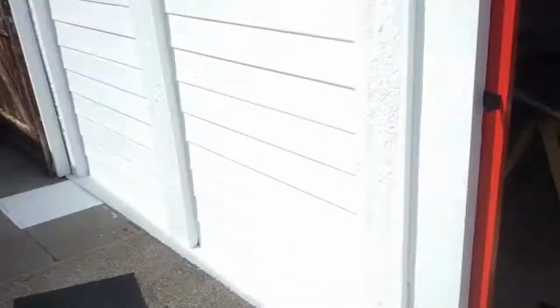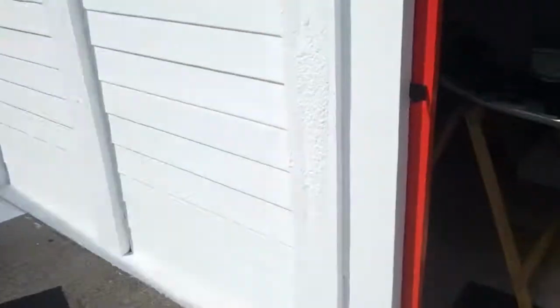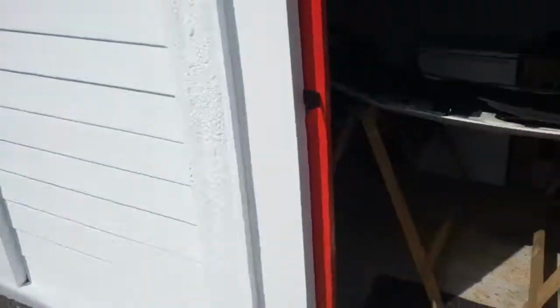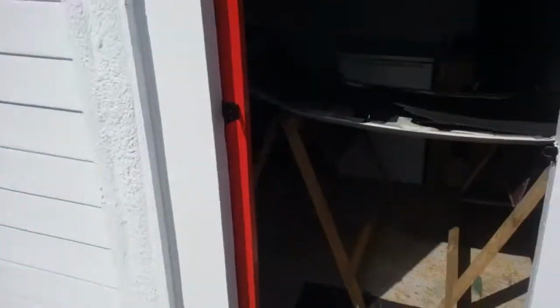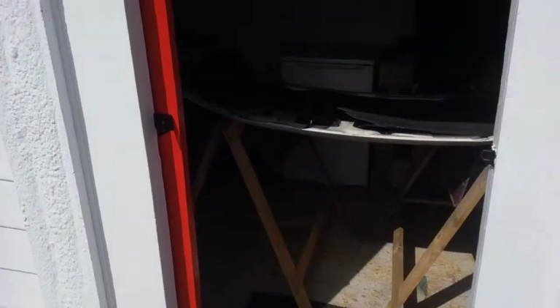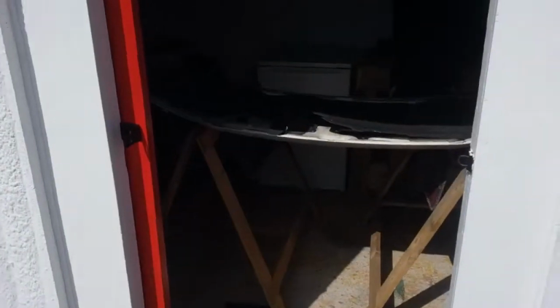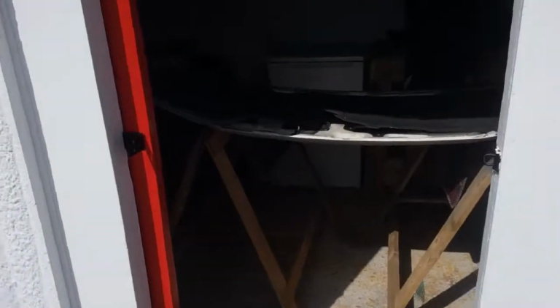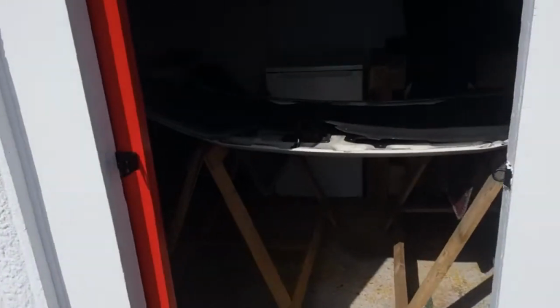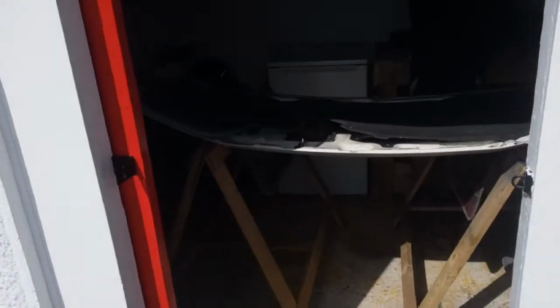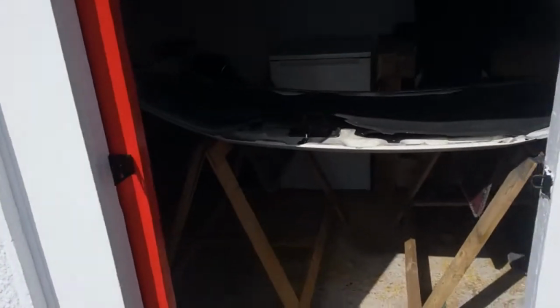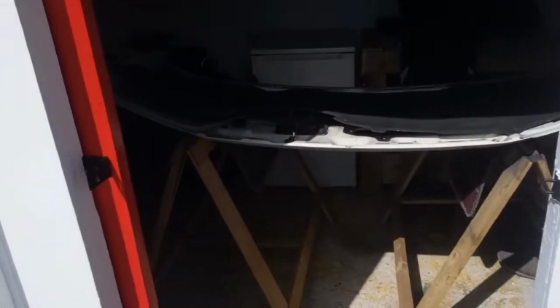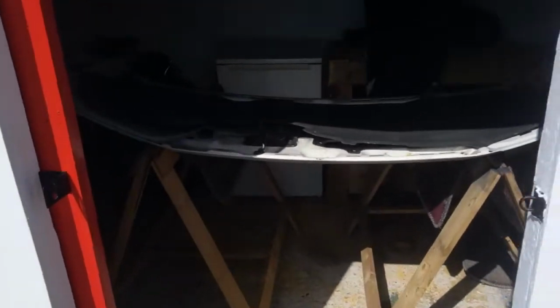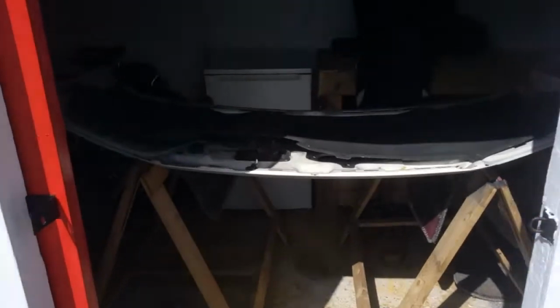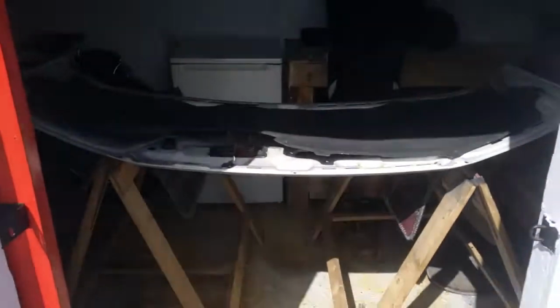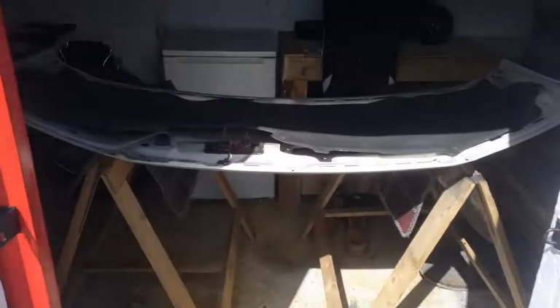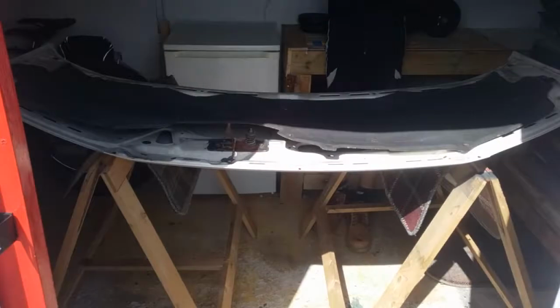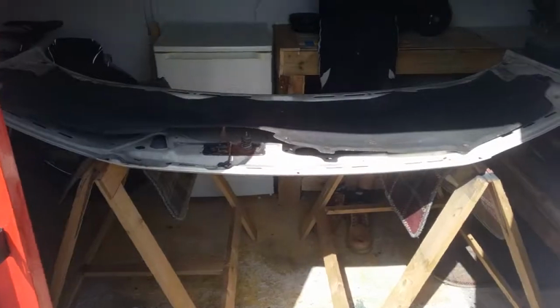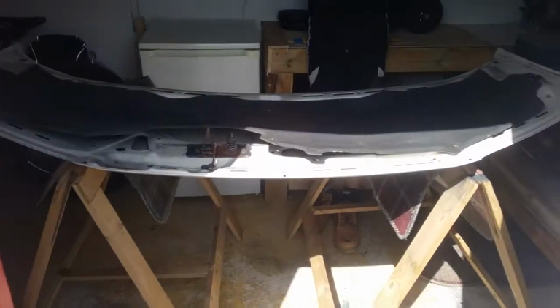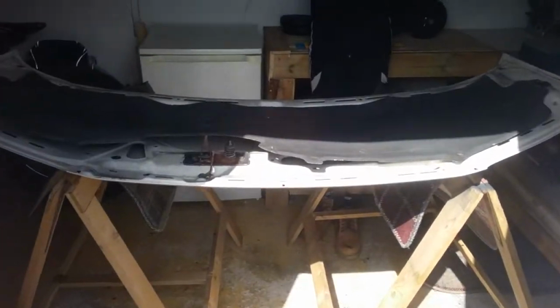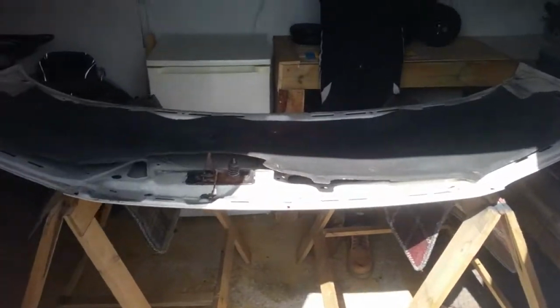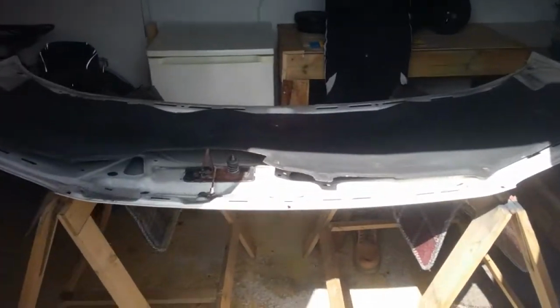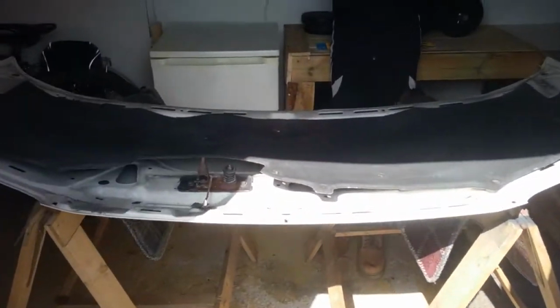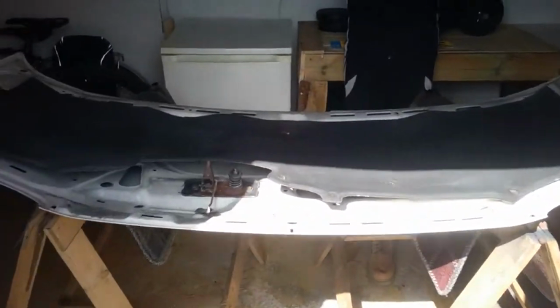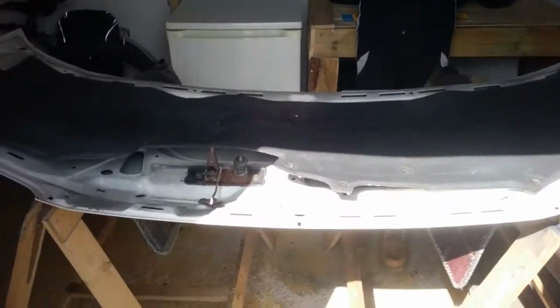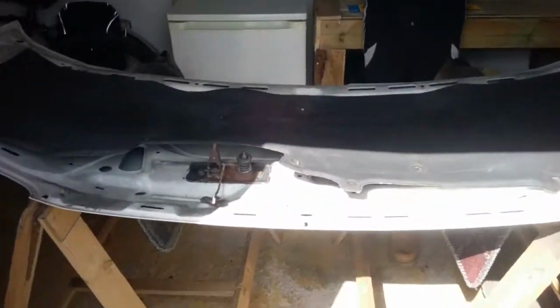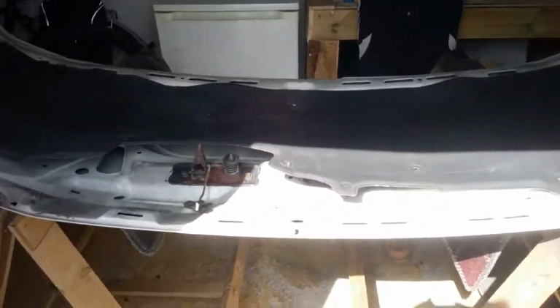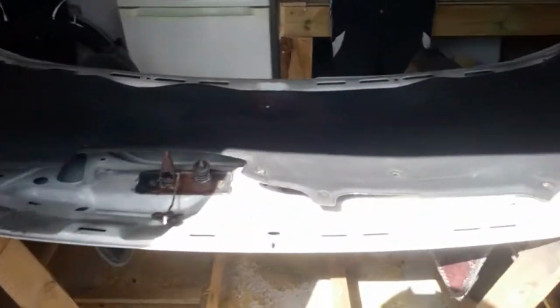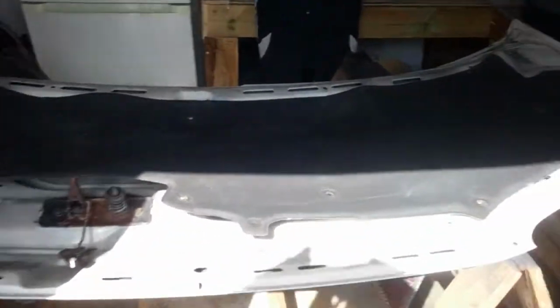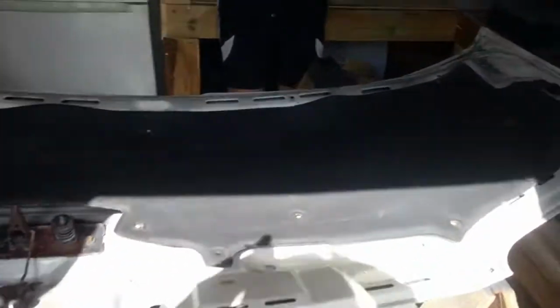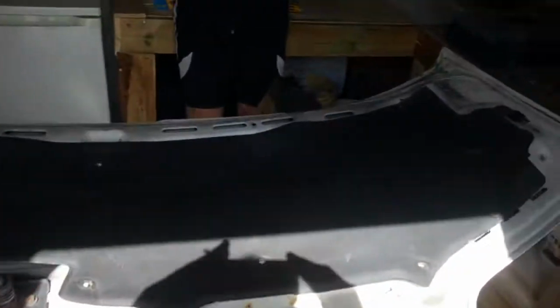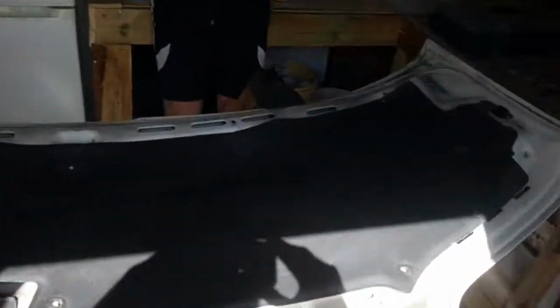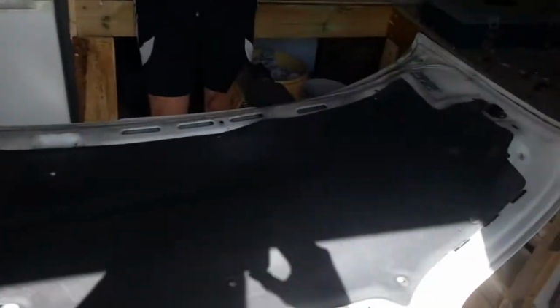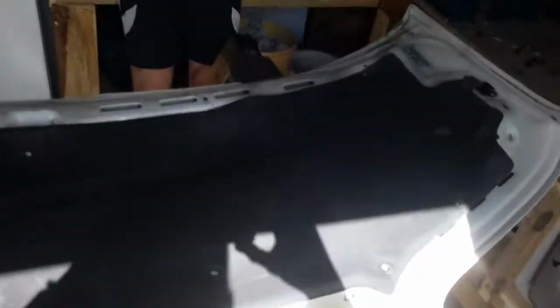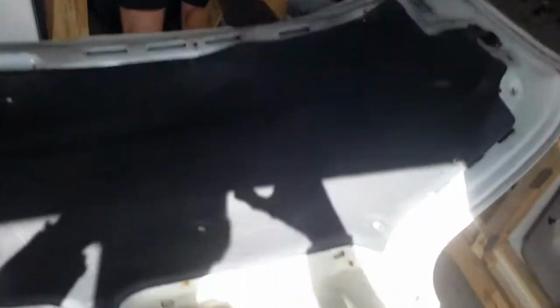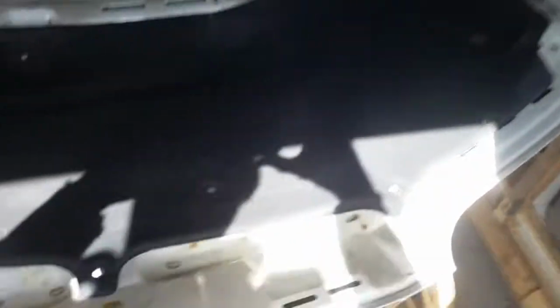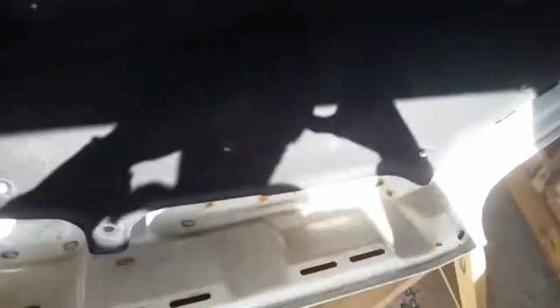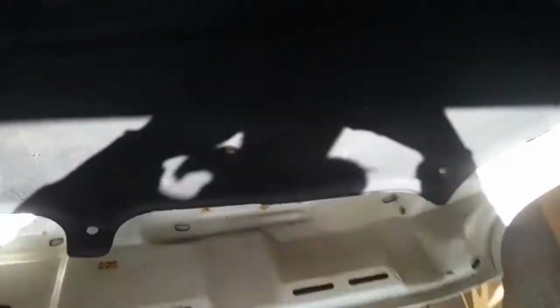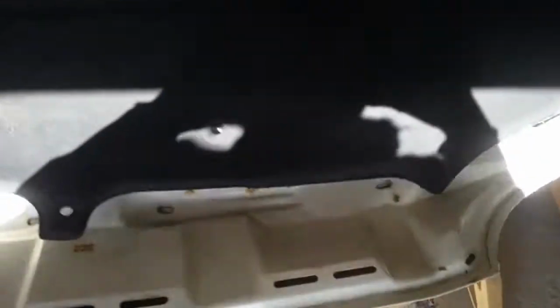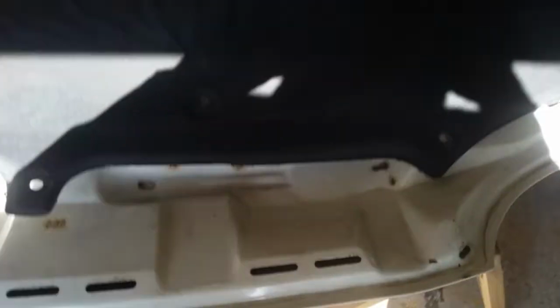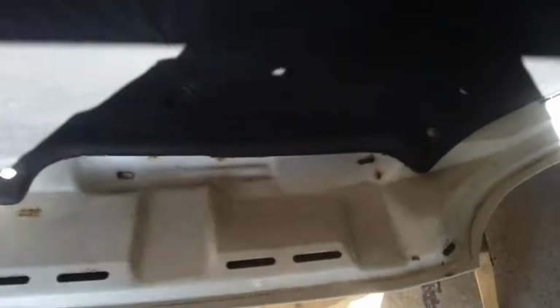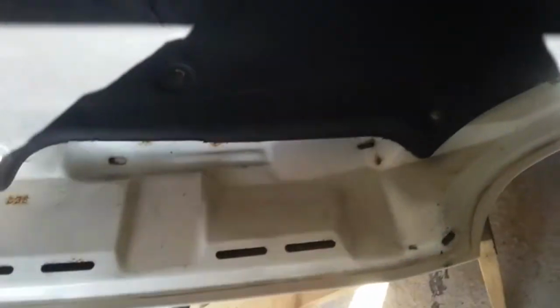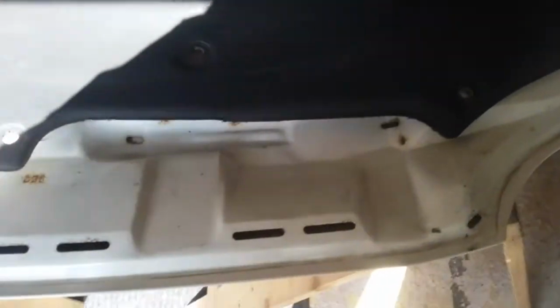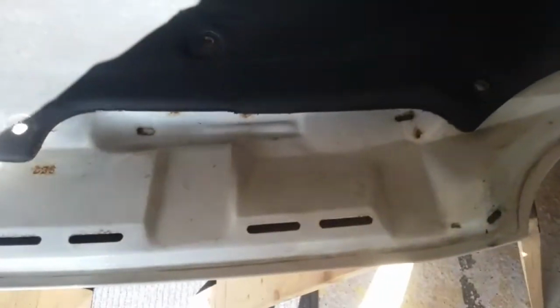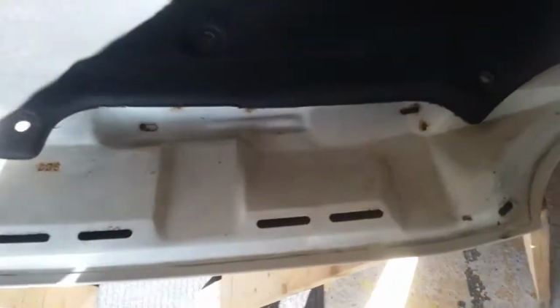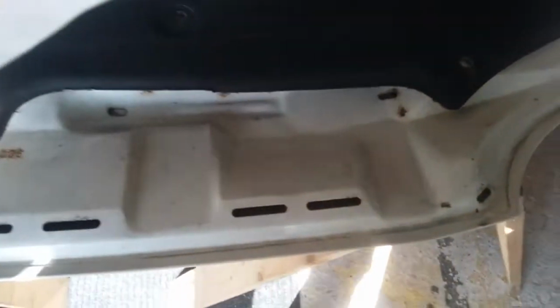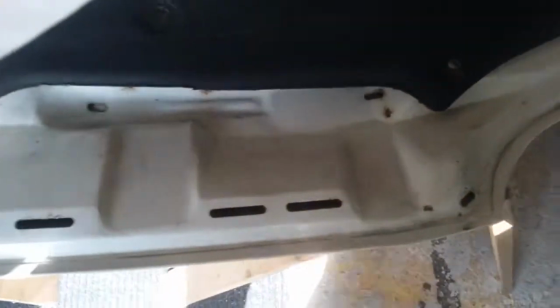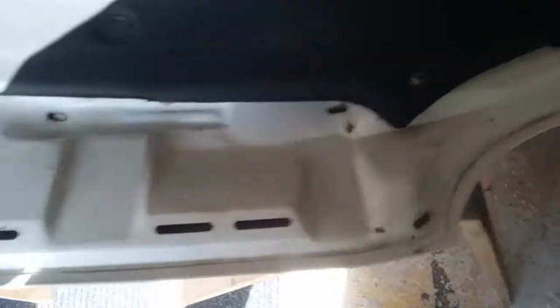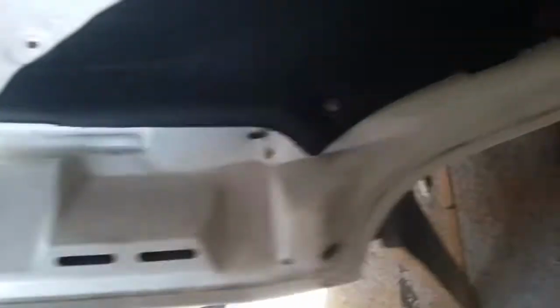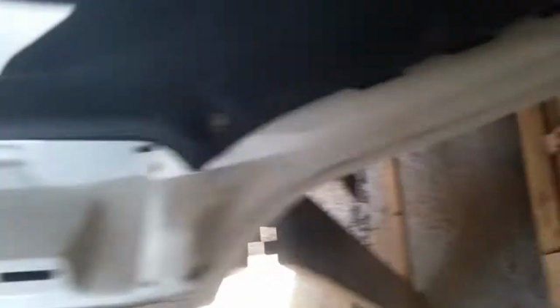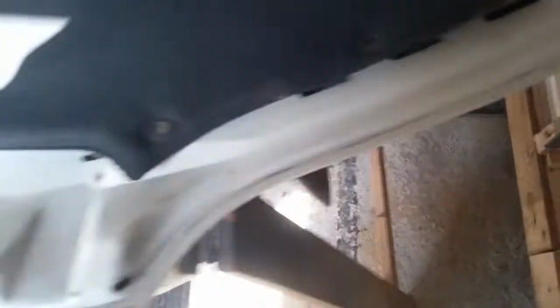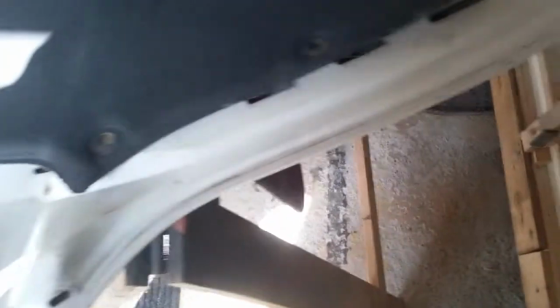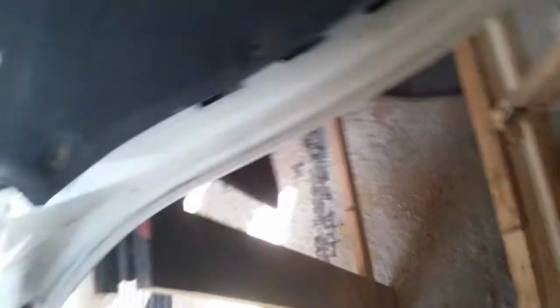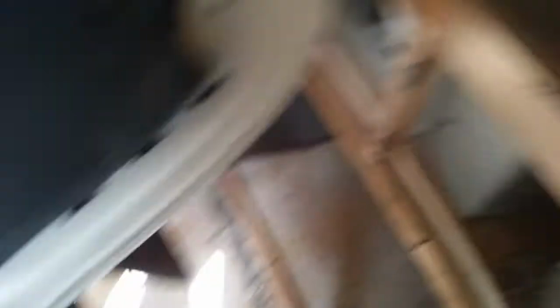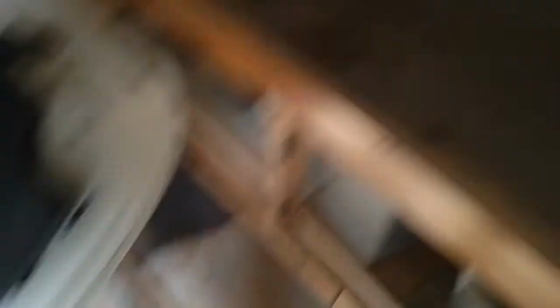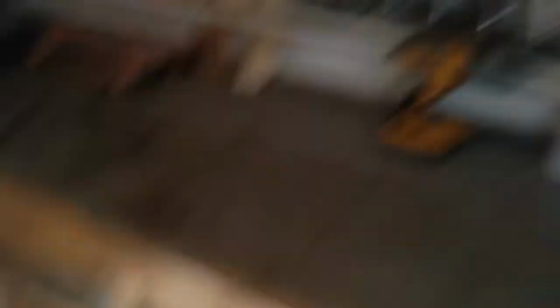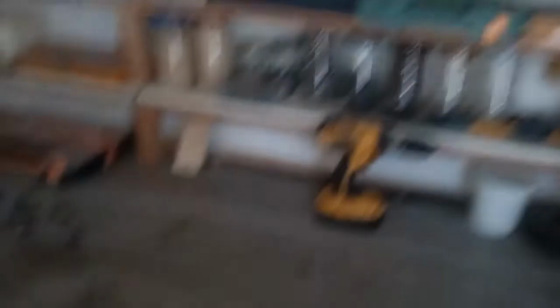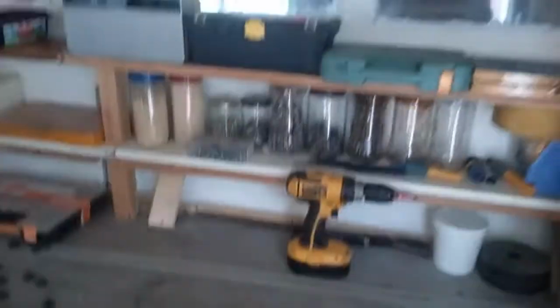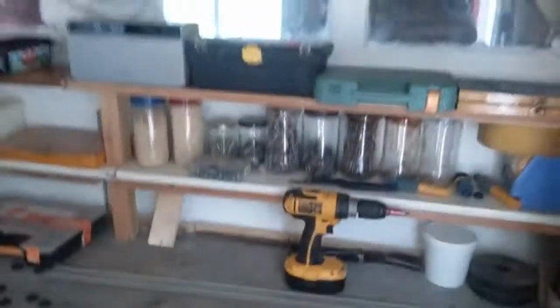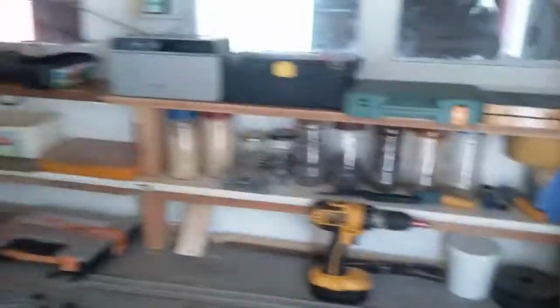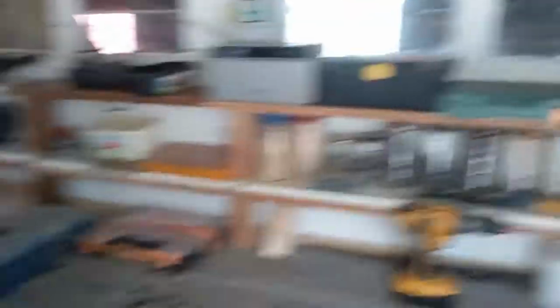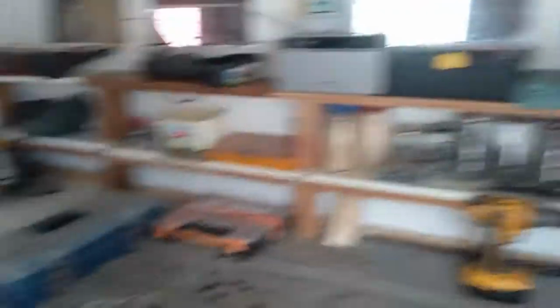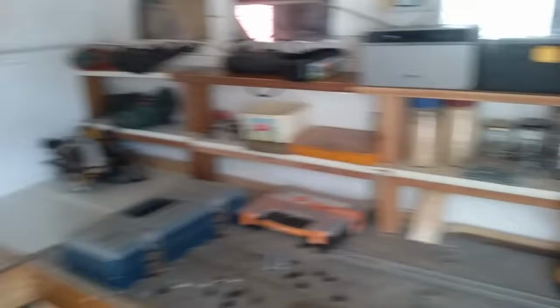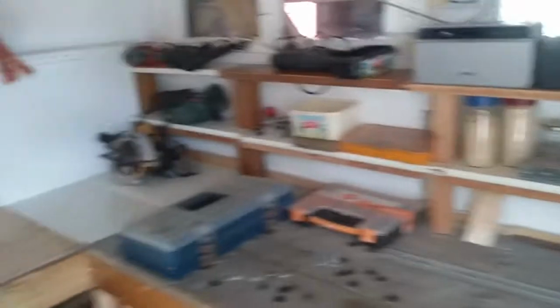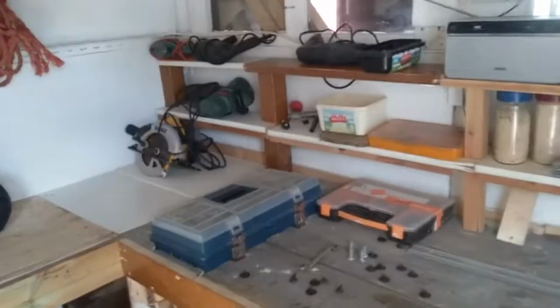We took the bonnet off to give it a clean. So we're now in the garage - nice tidy garage.